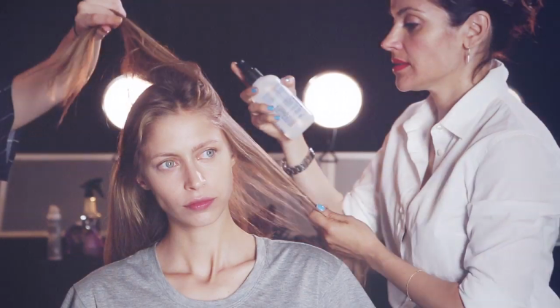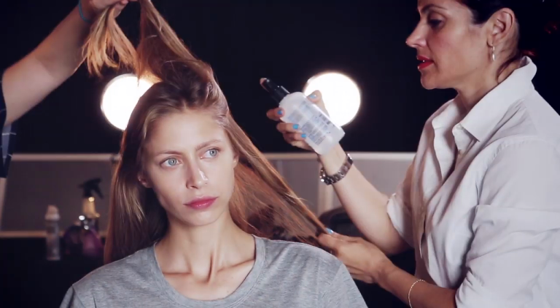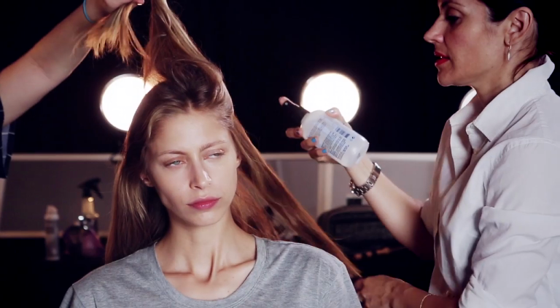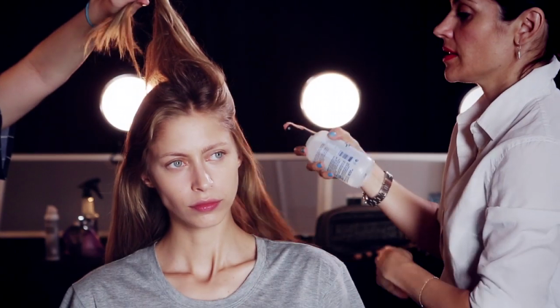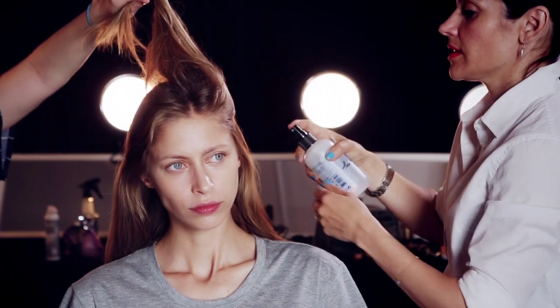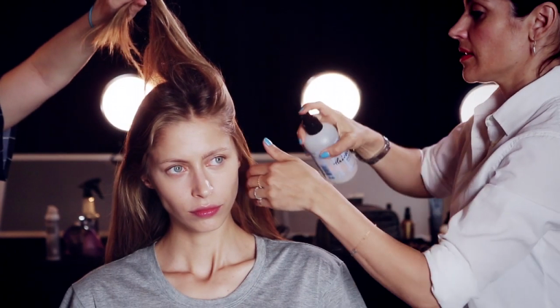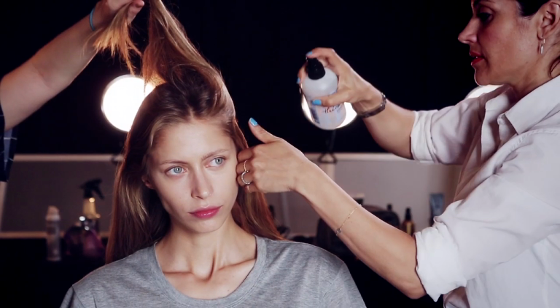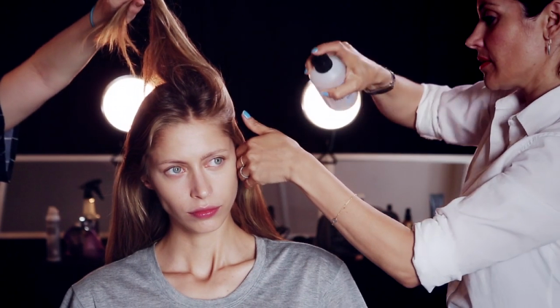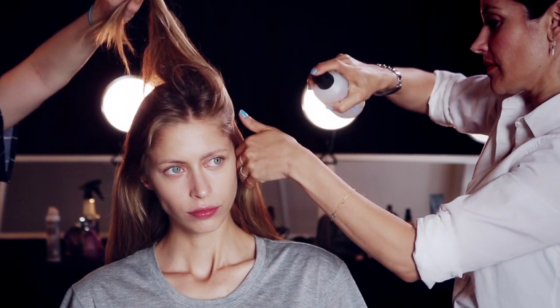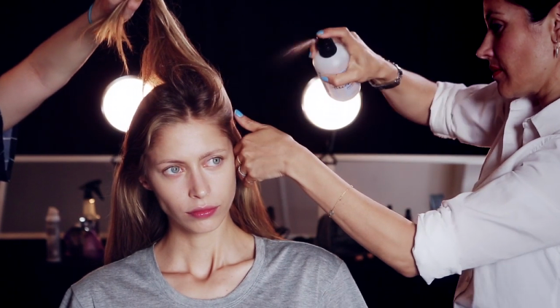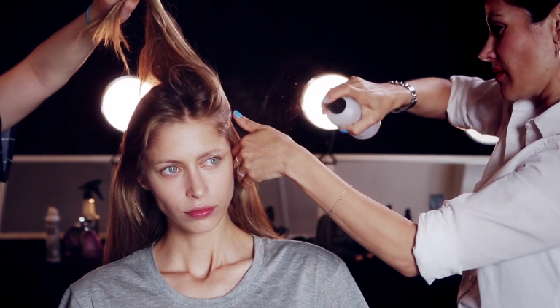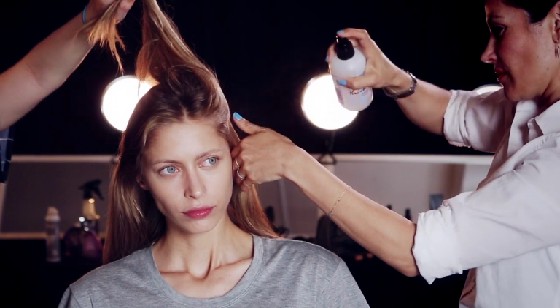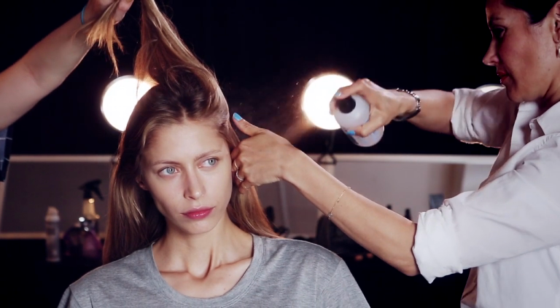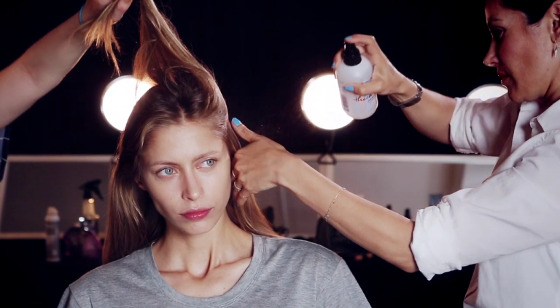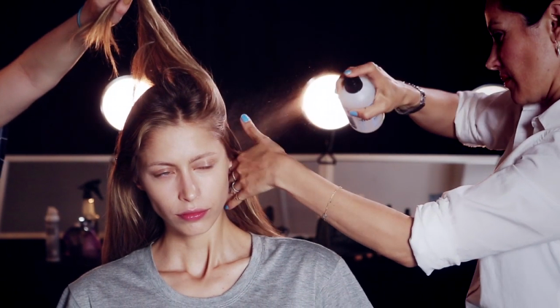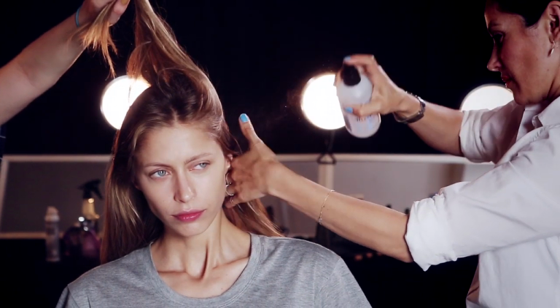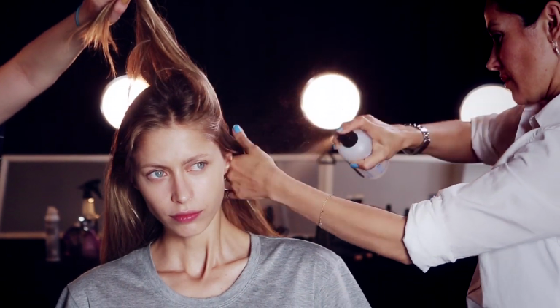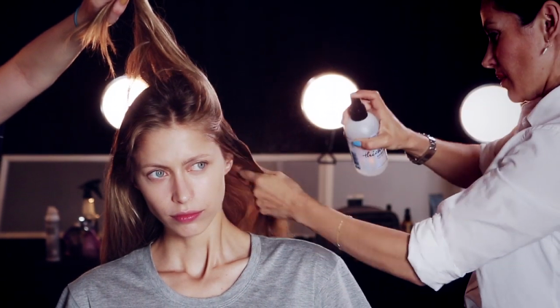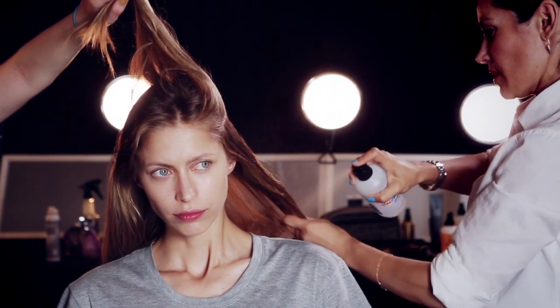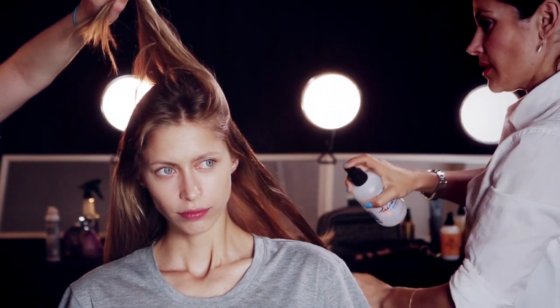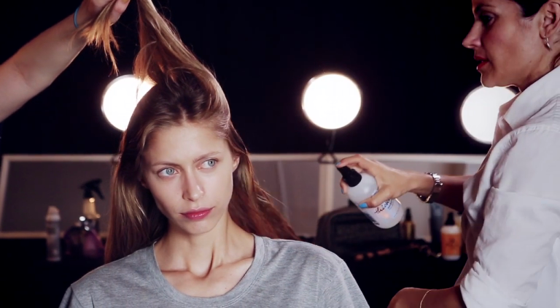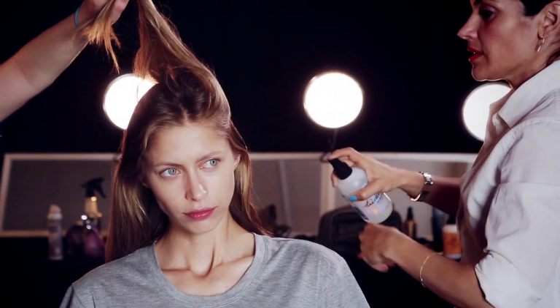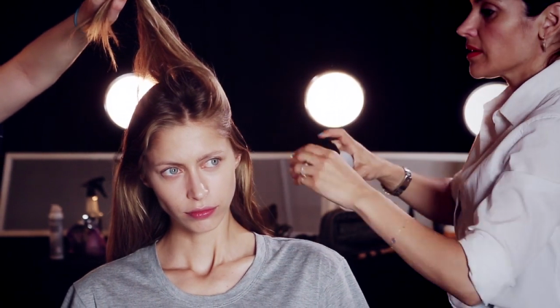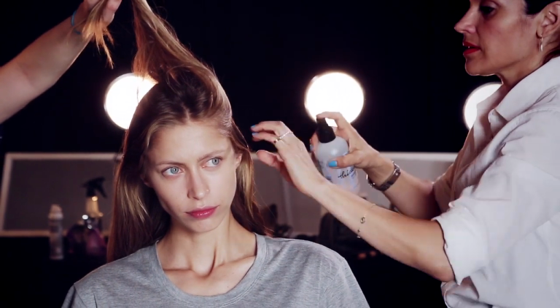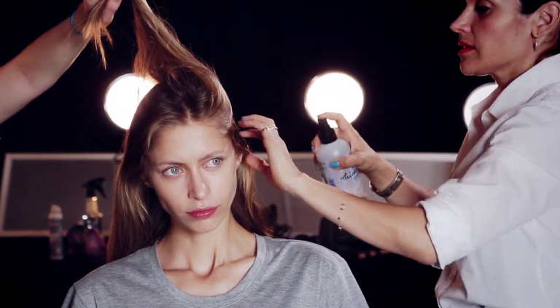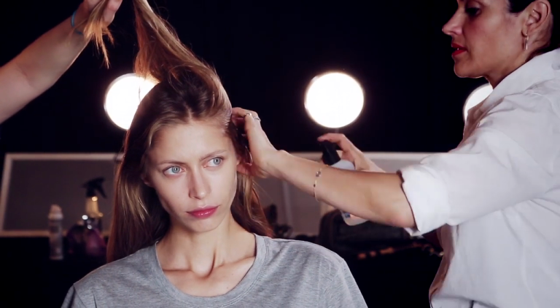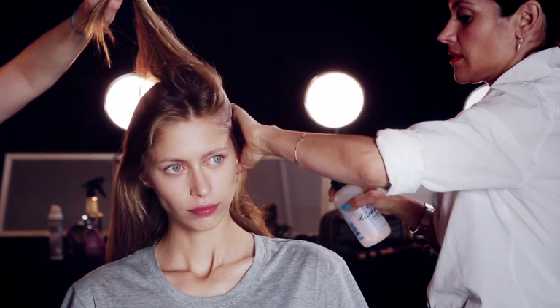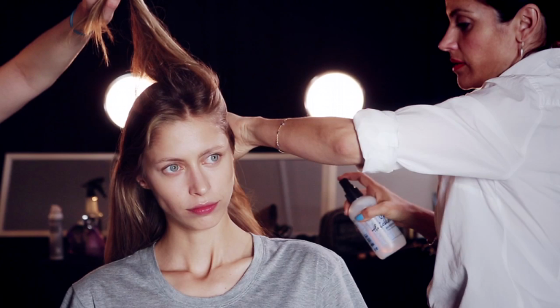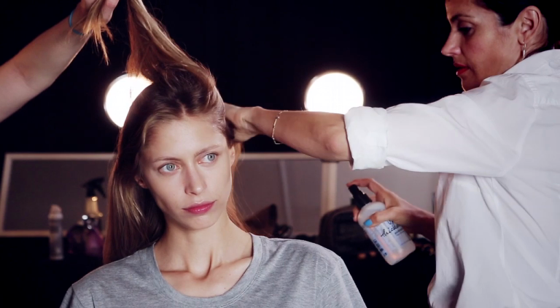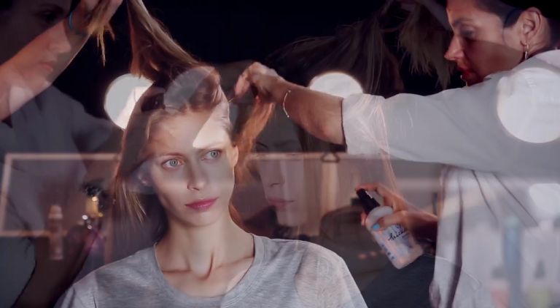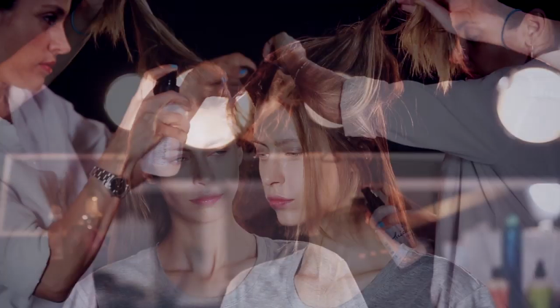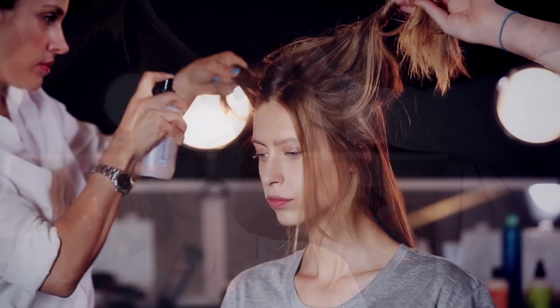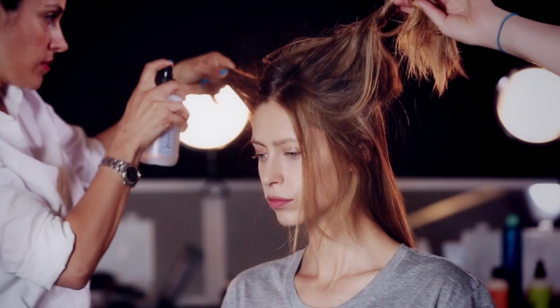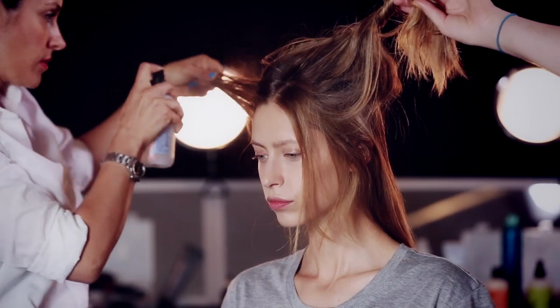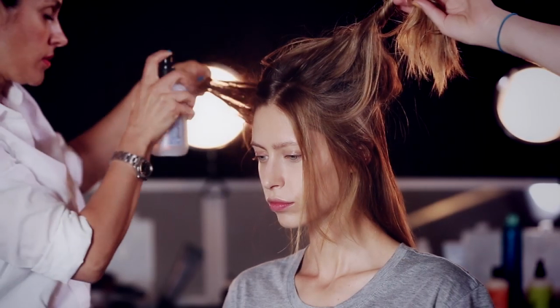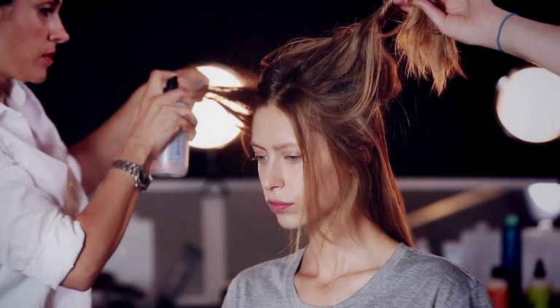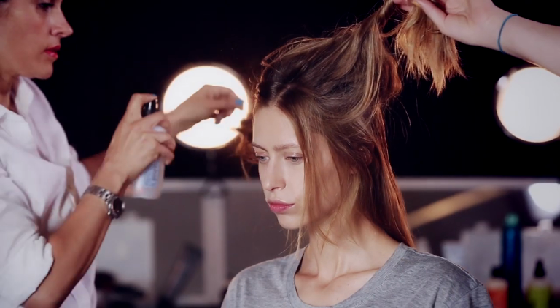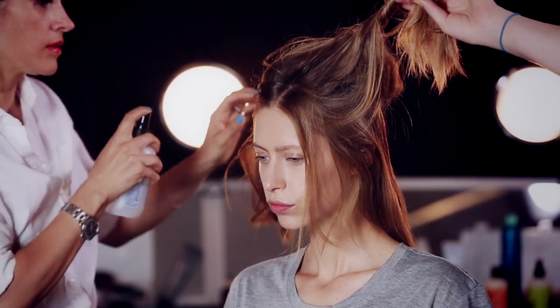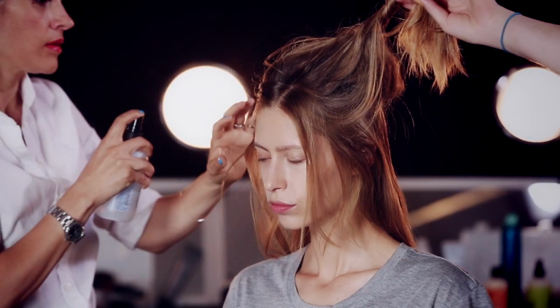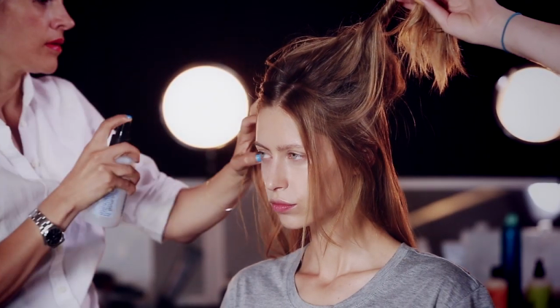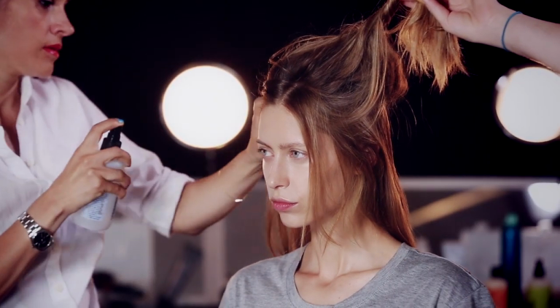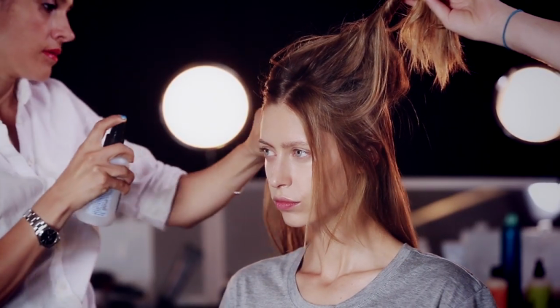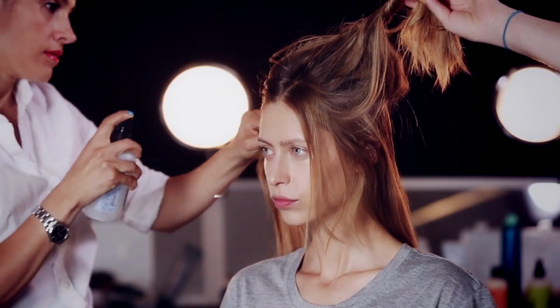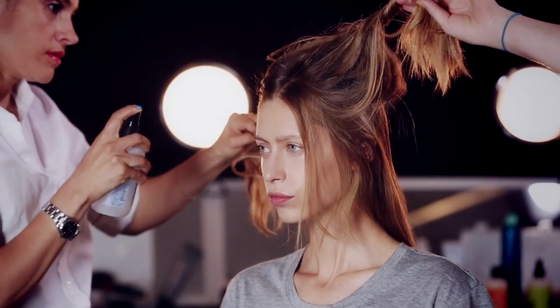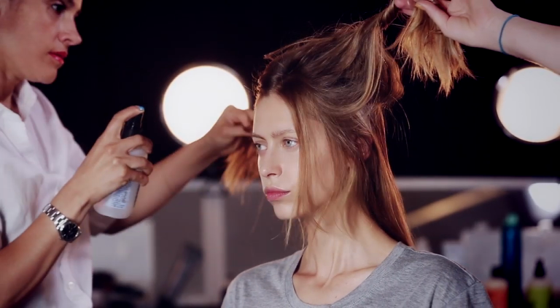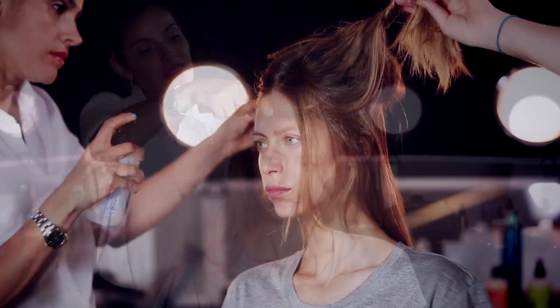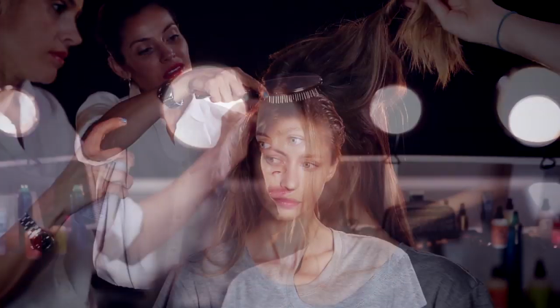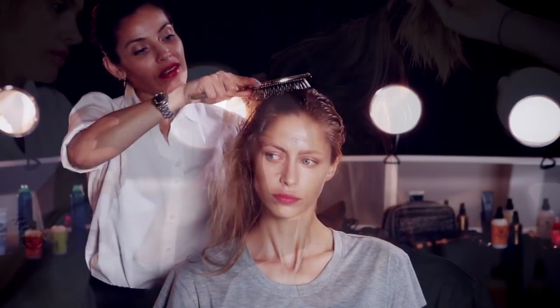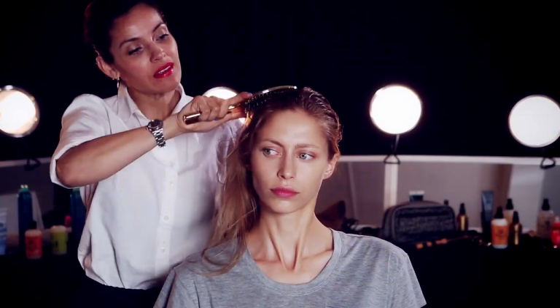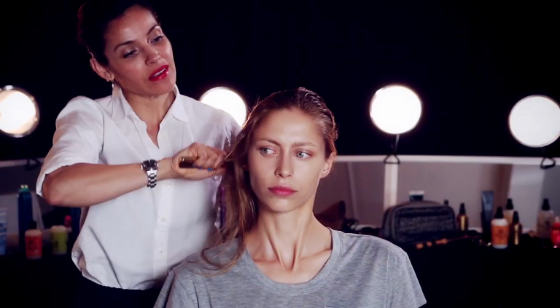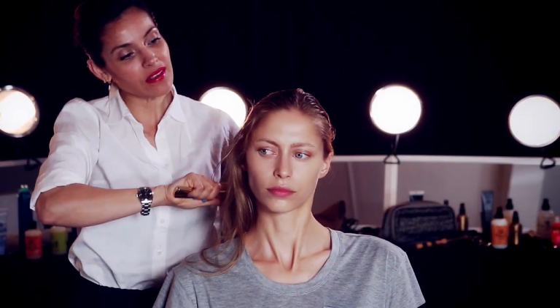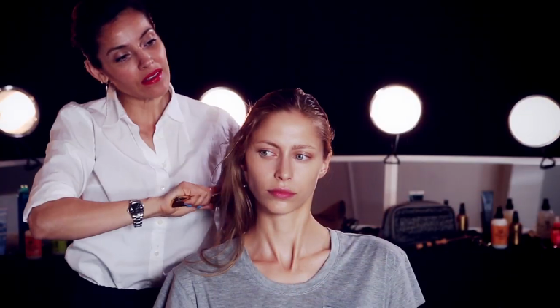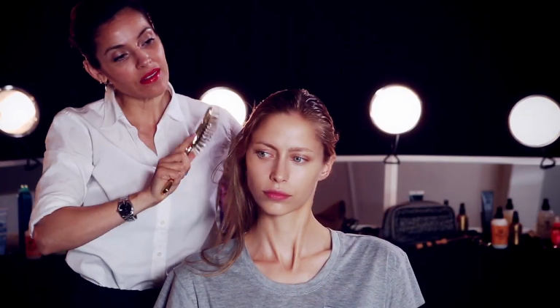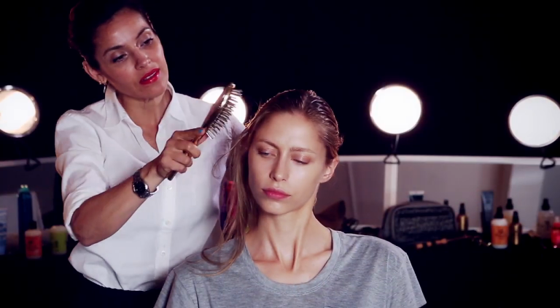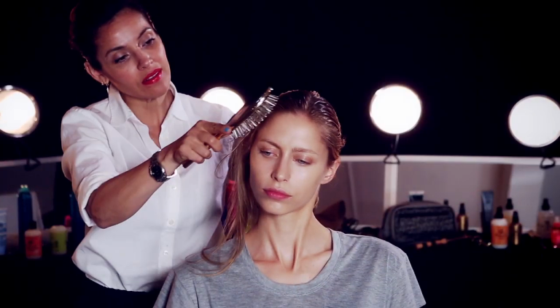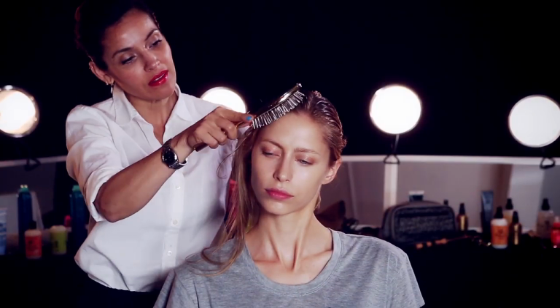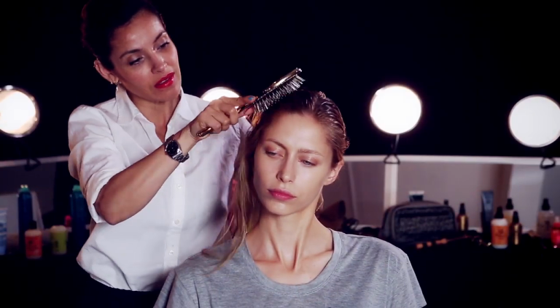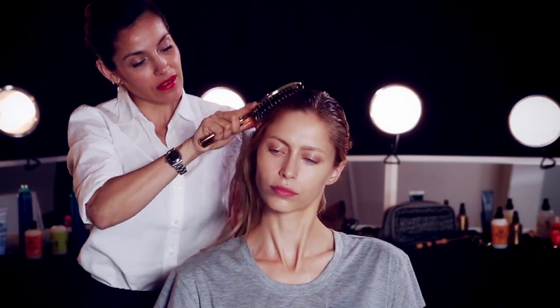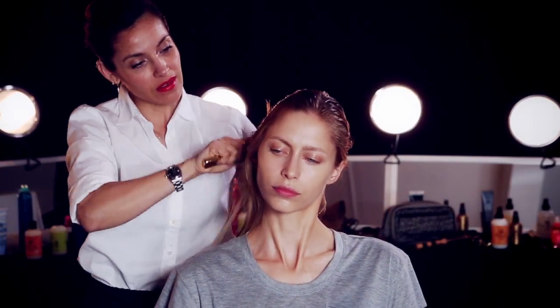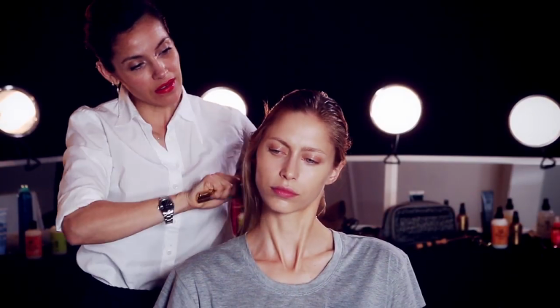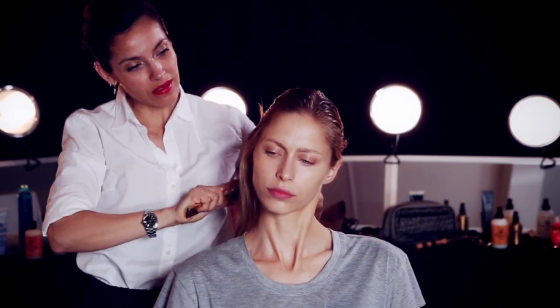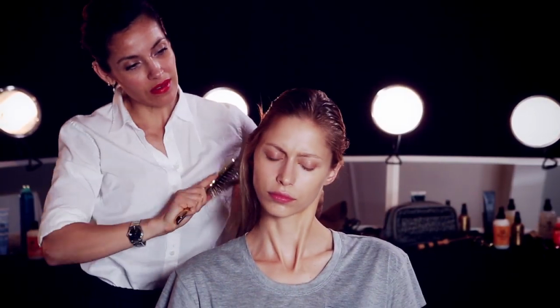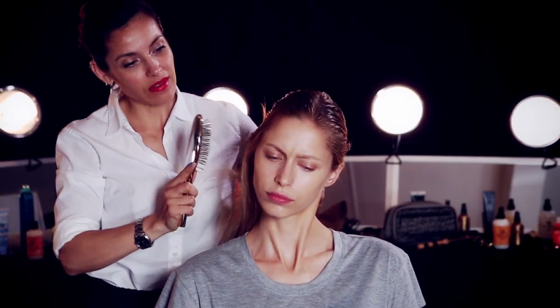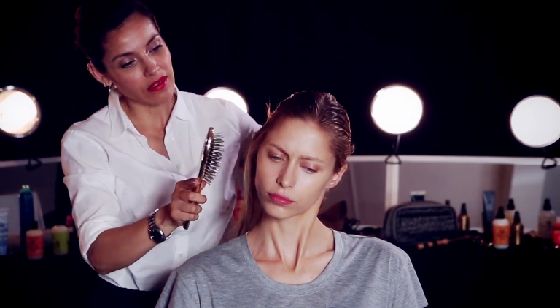Begin by spraying thickening hairspray all over damp hair from roots to ends. Brush through for a more even application.